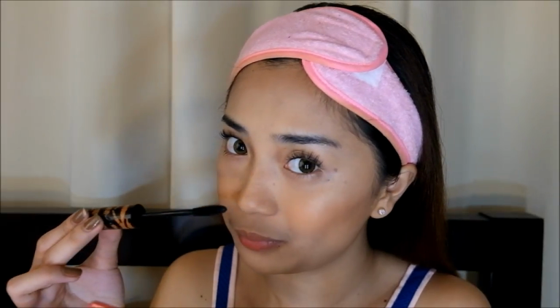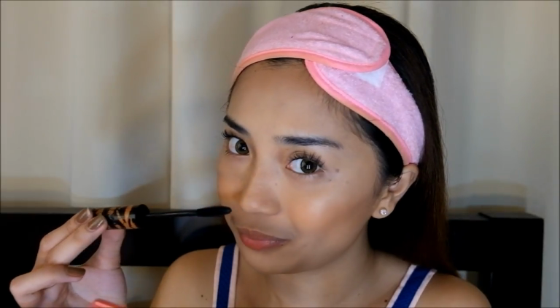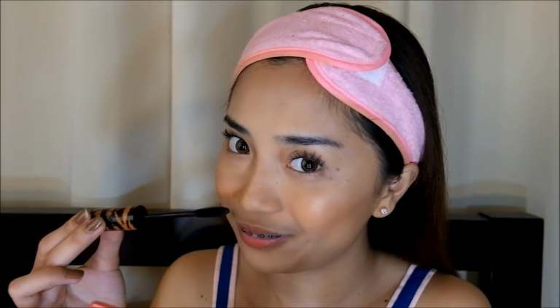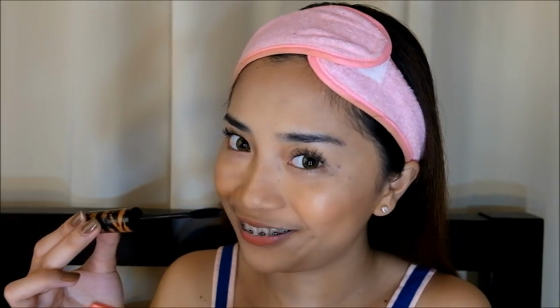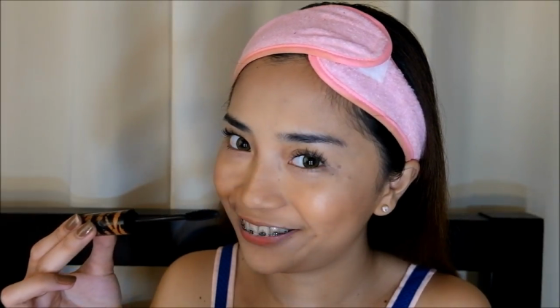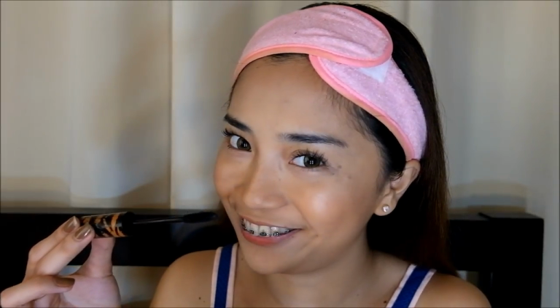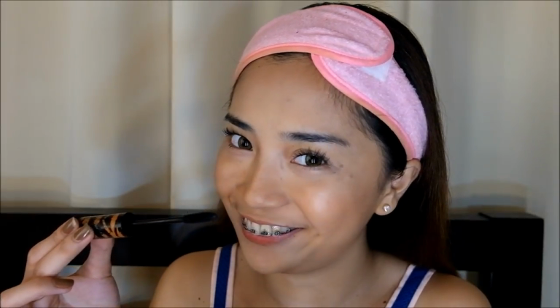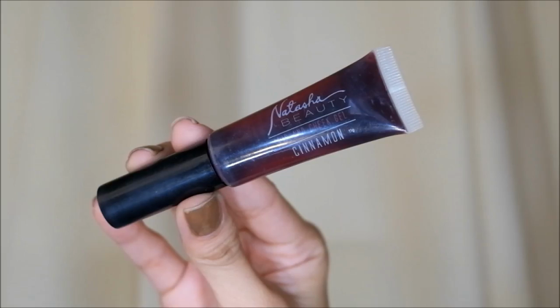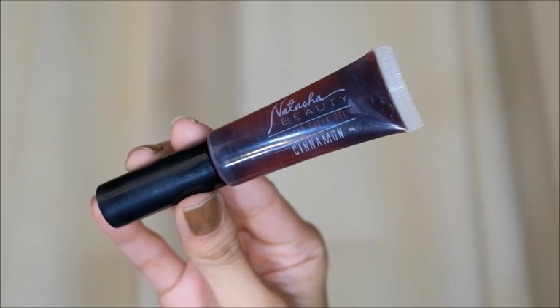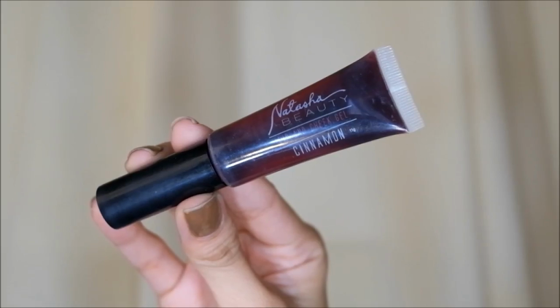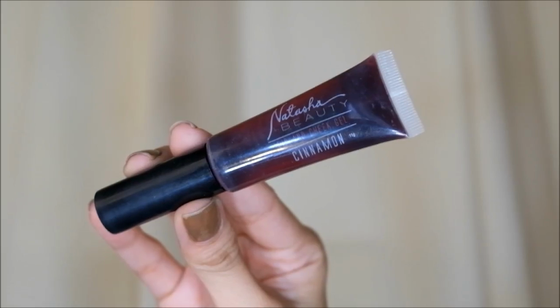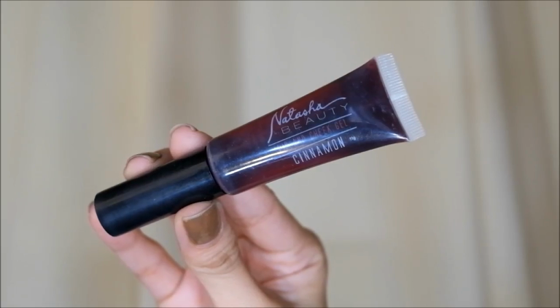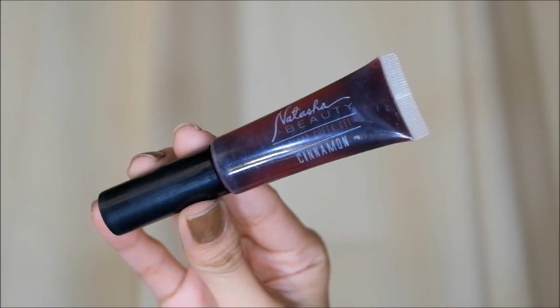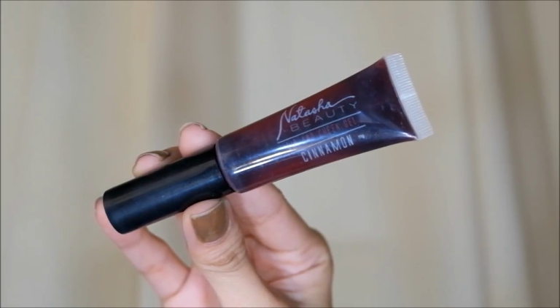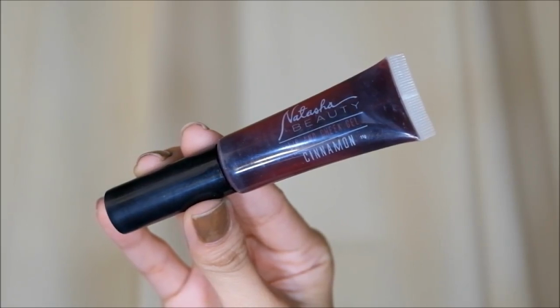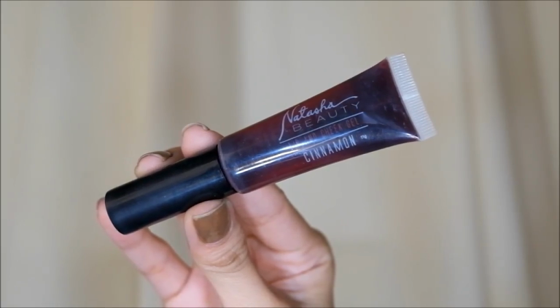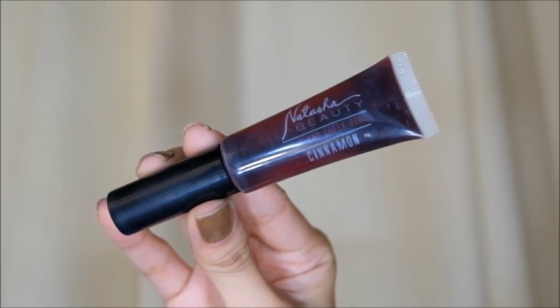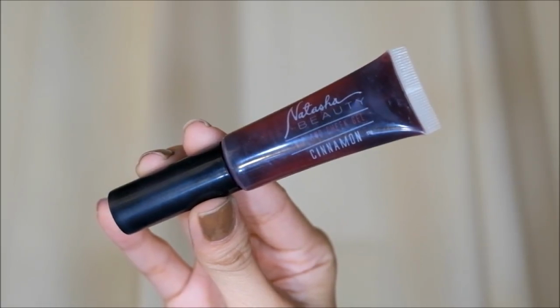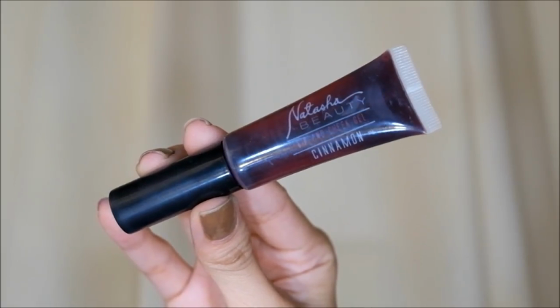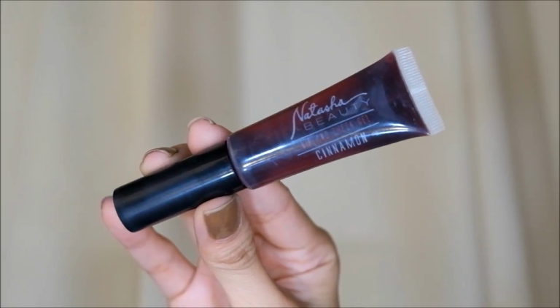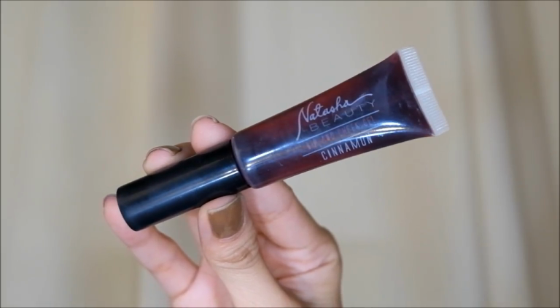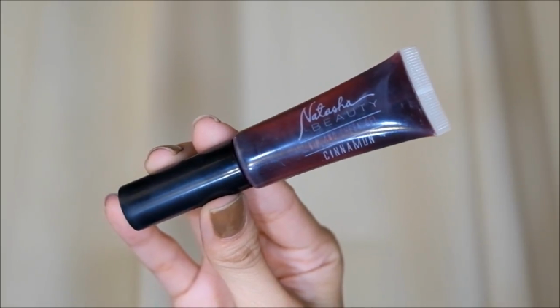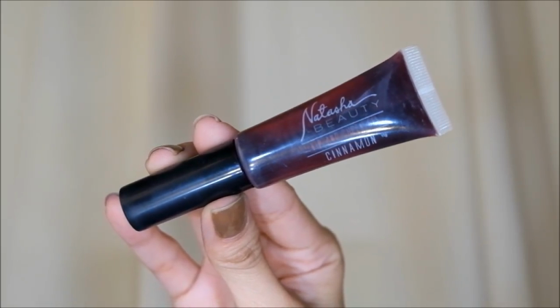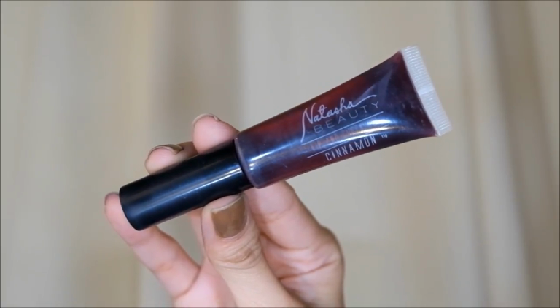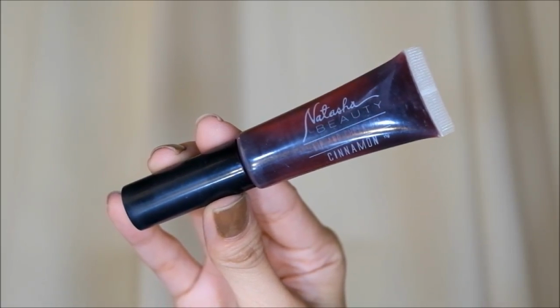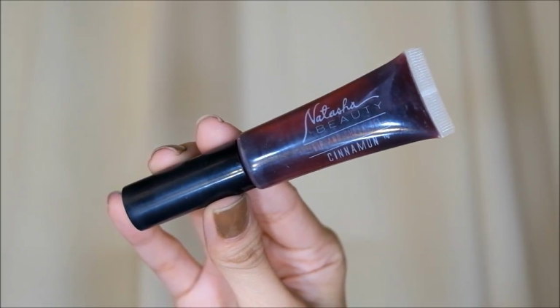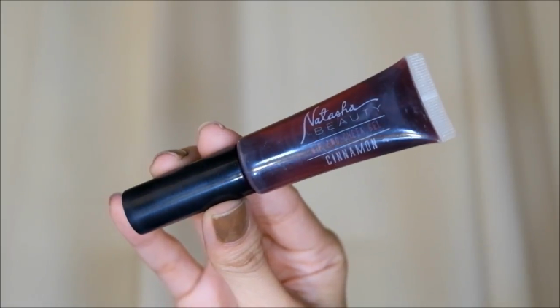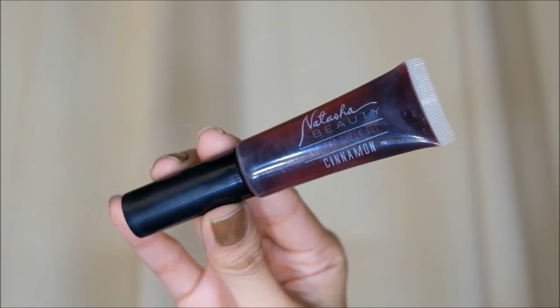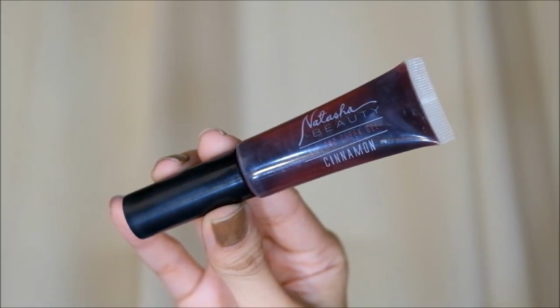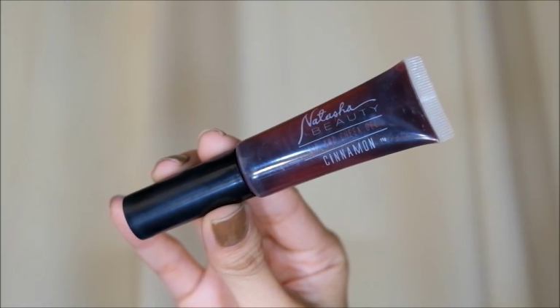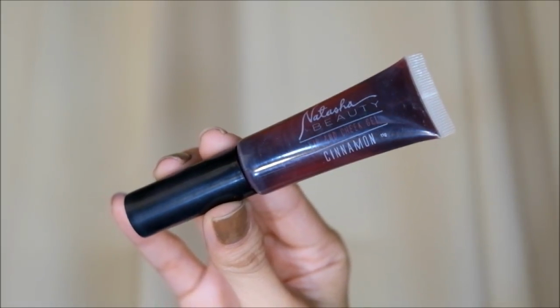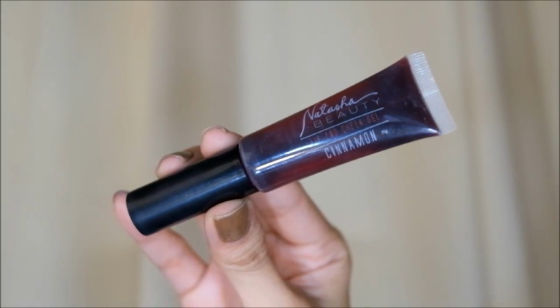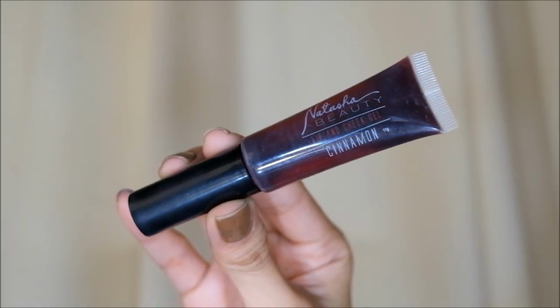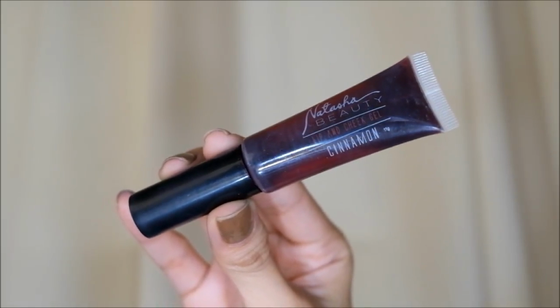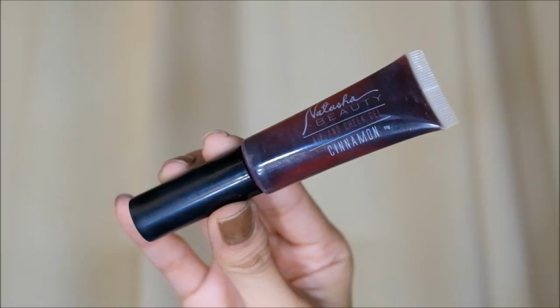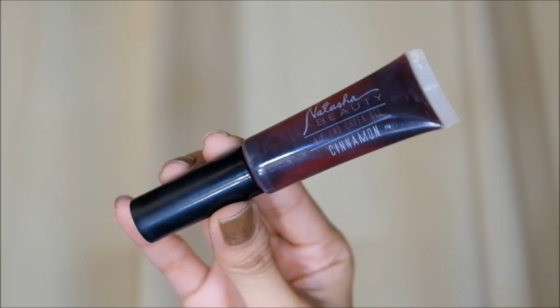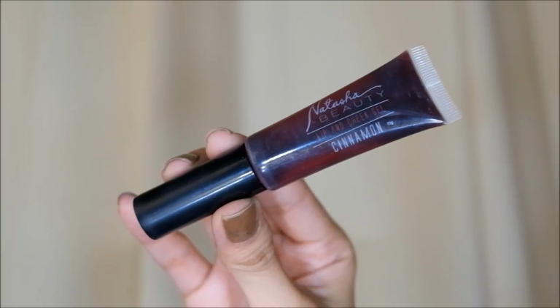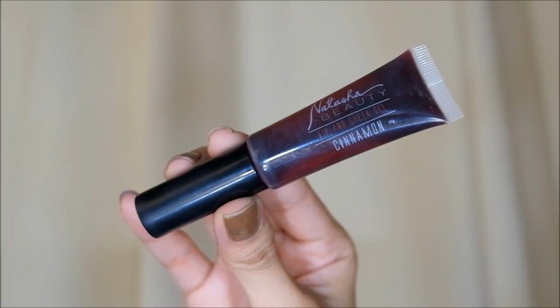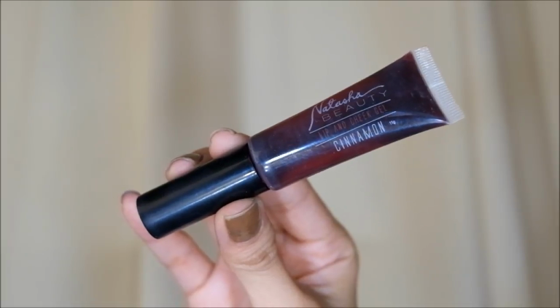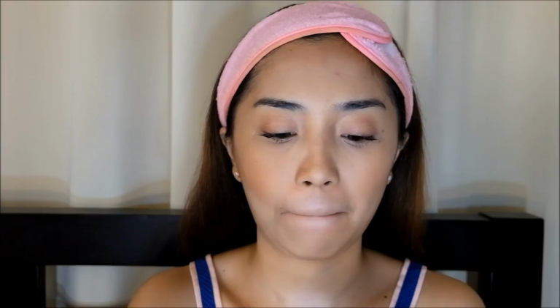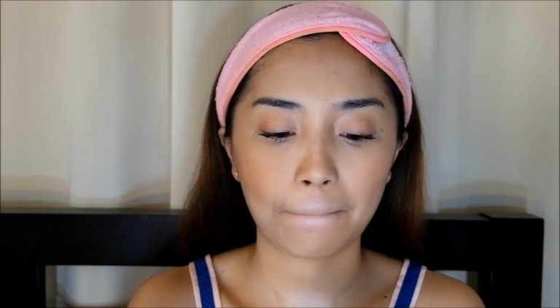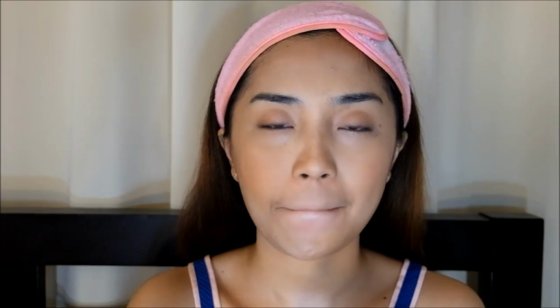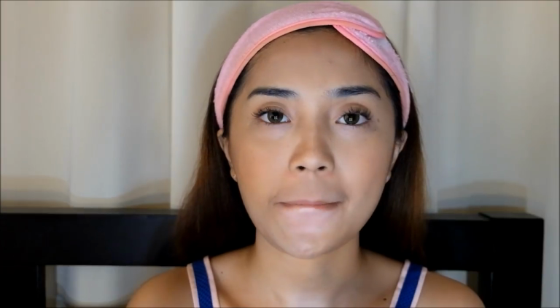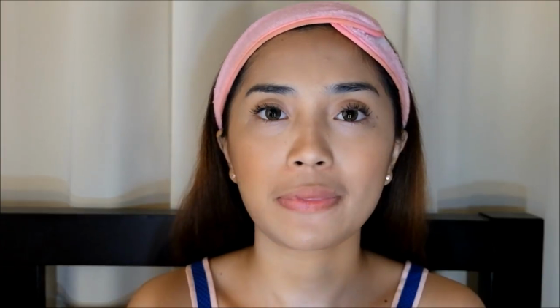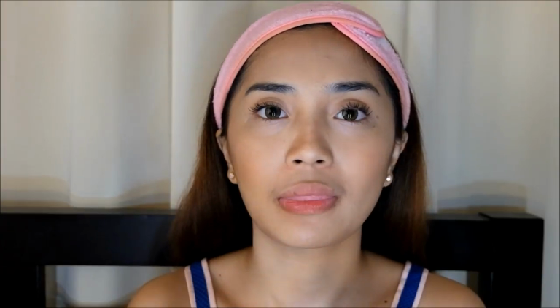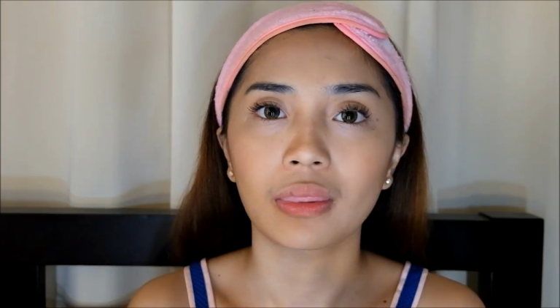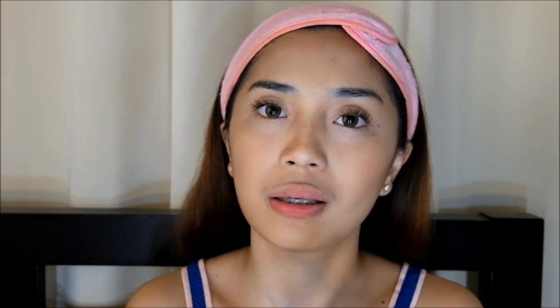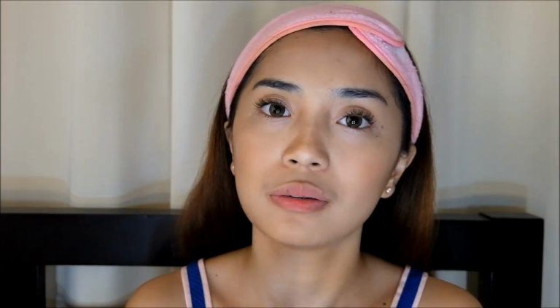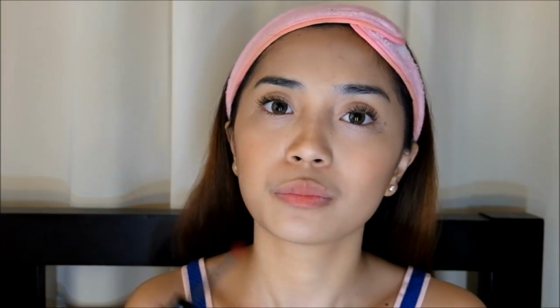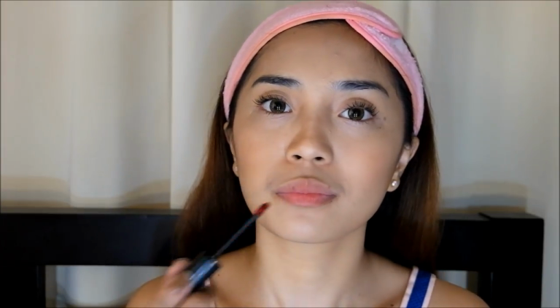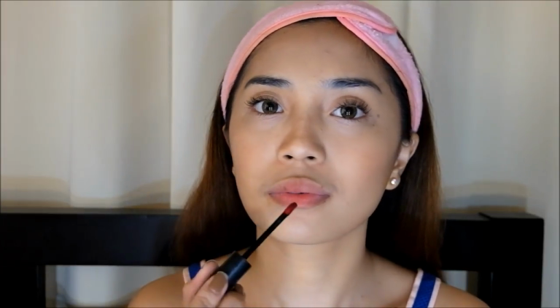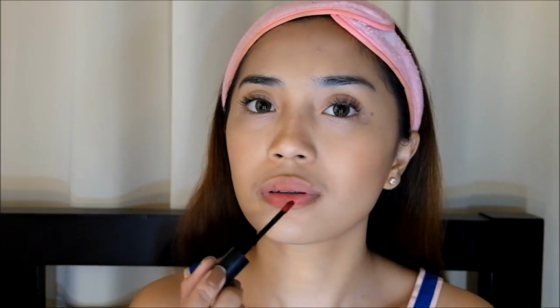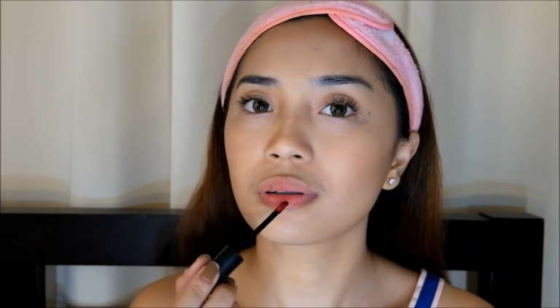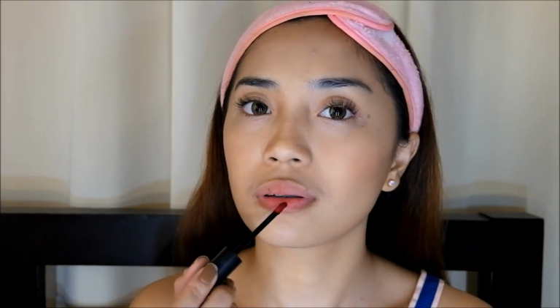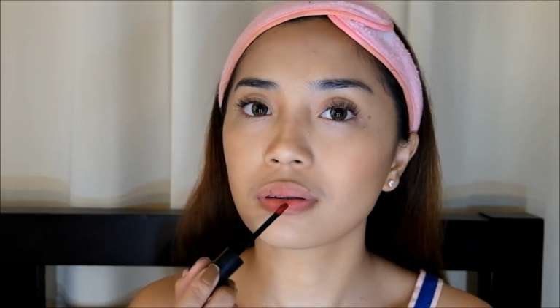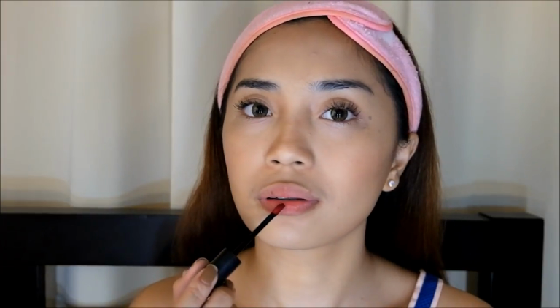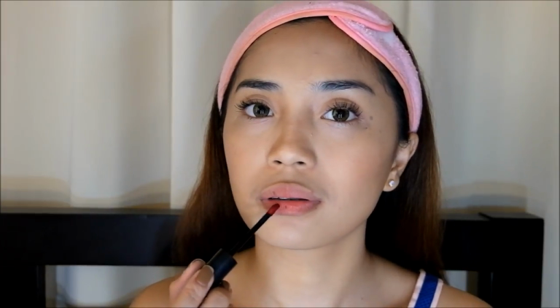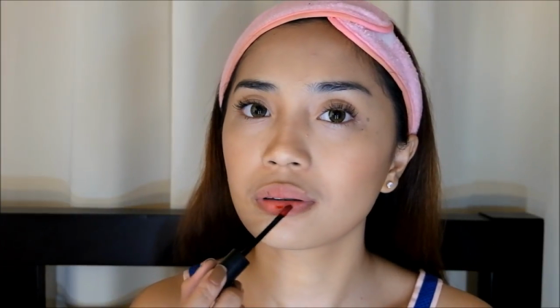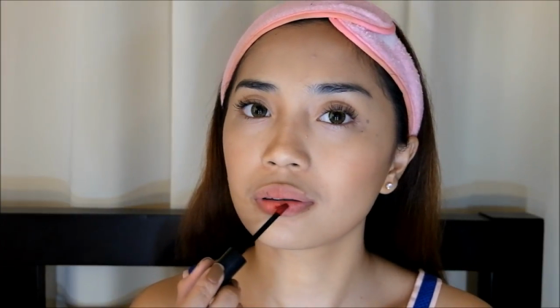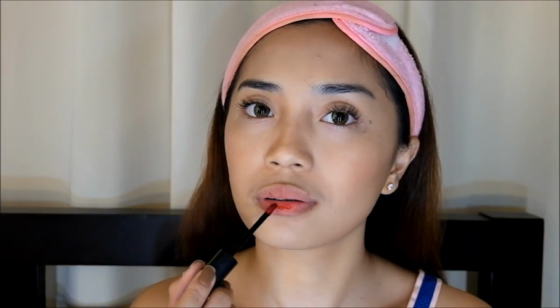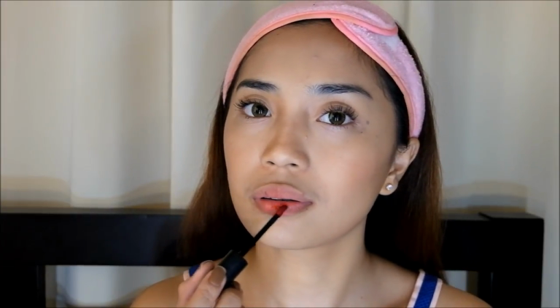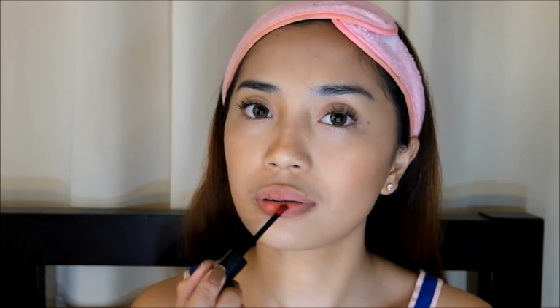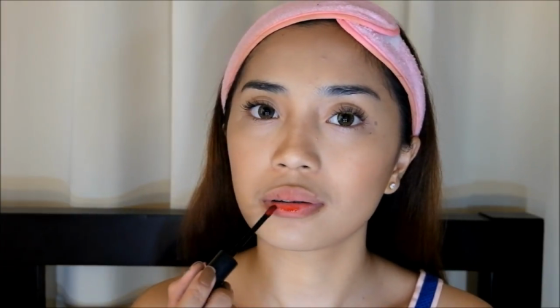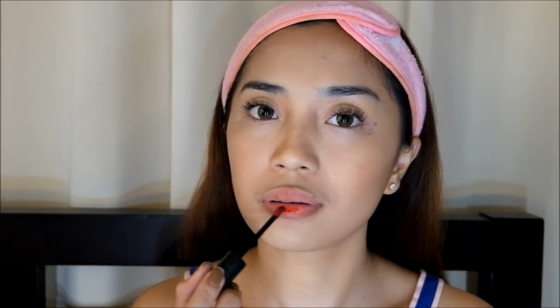So almost done here. I'm just gonna apply the Natasha Tint on my lips, and again, just dab dab dab to blend everything.